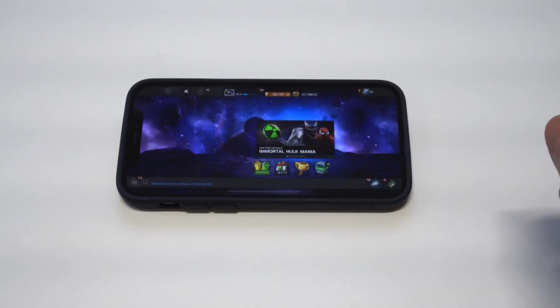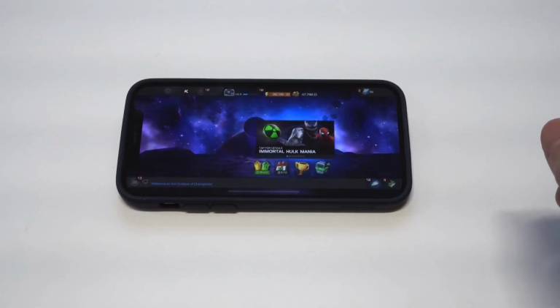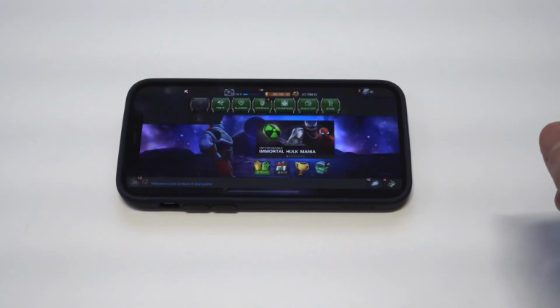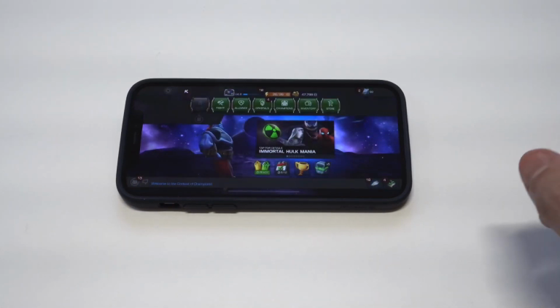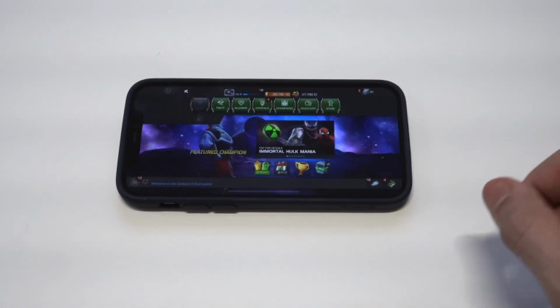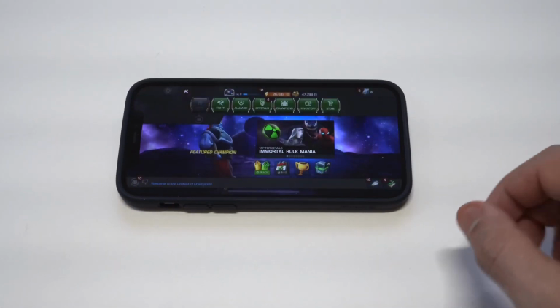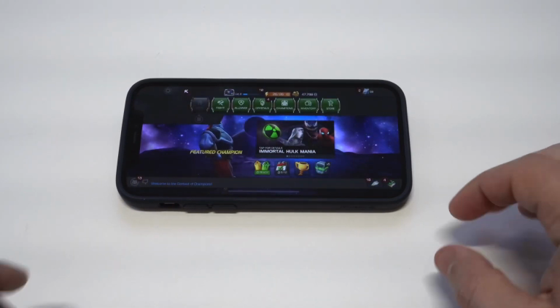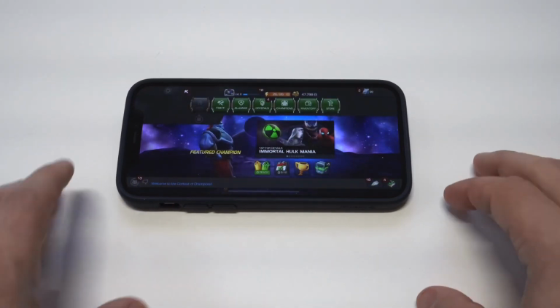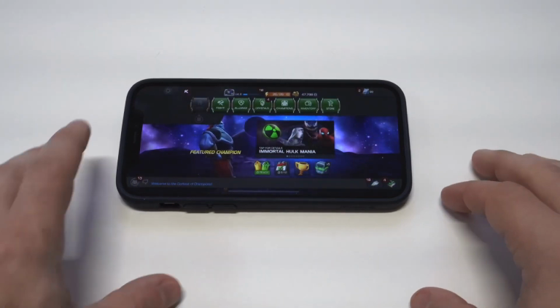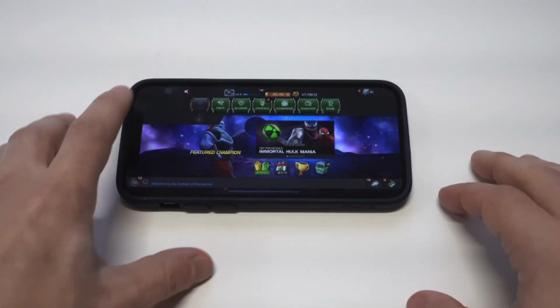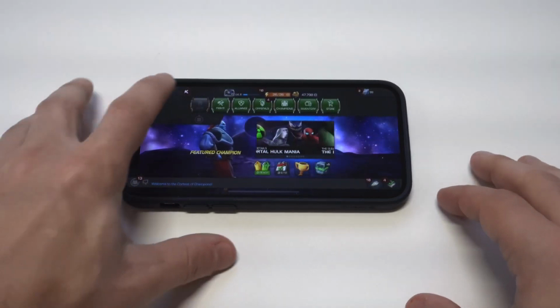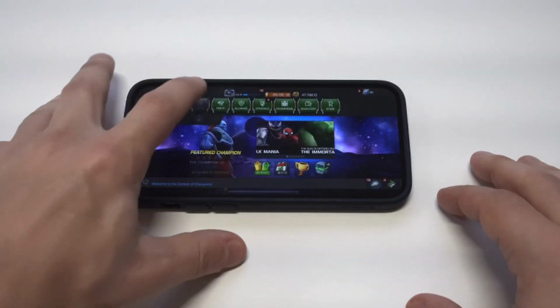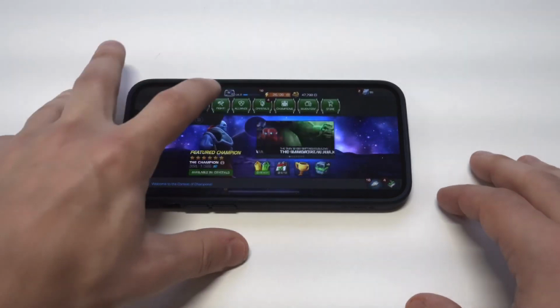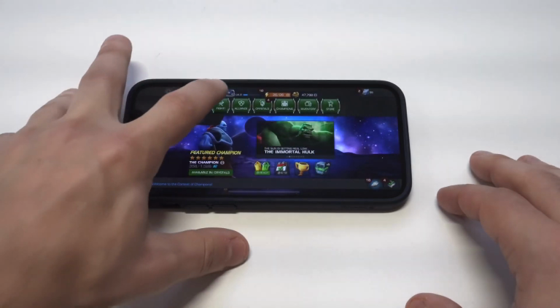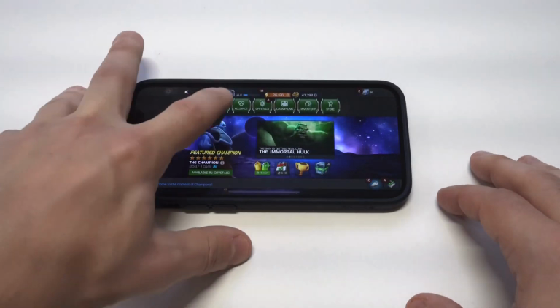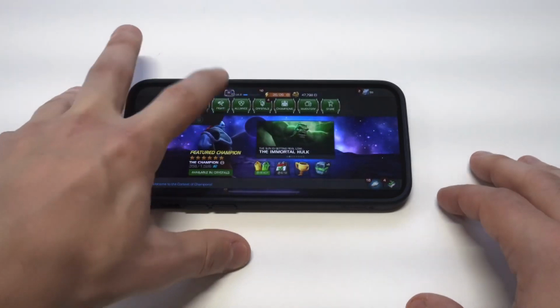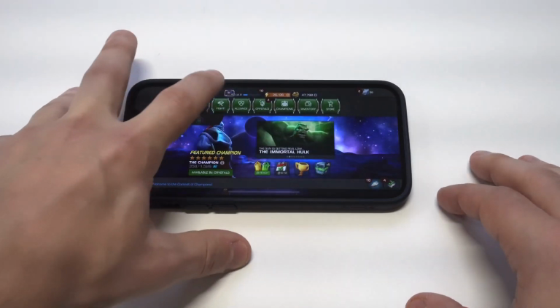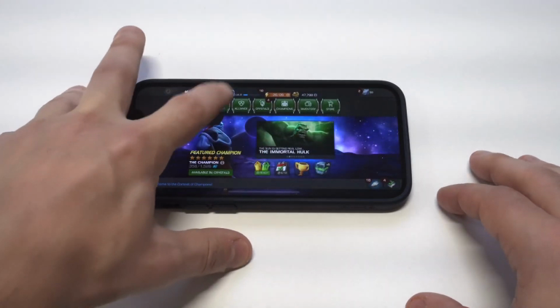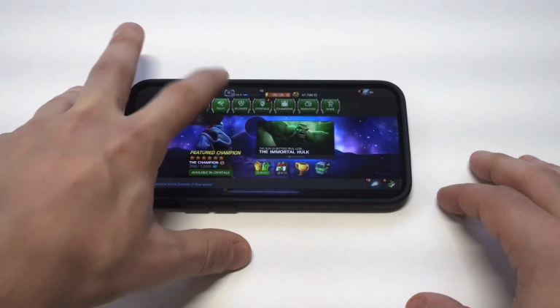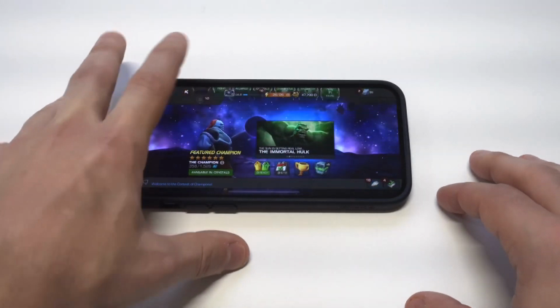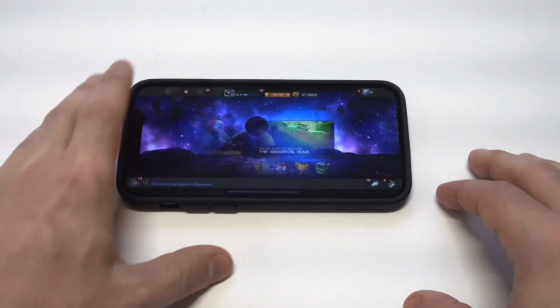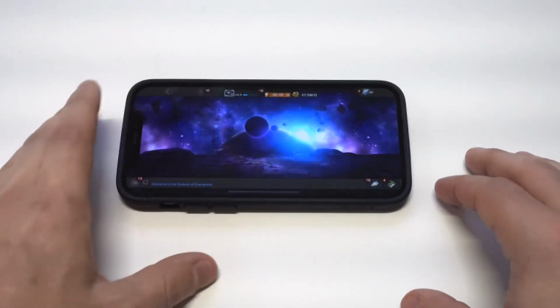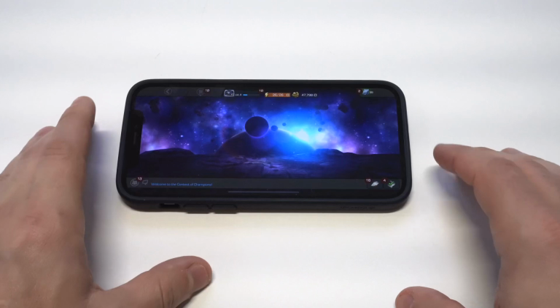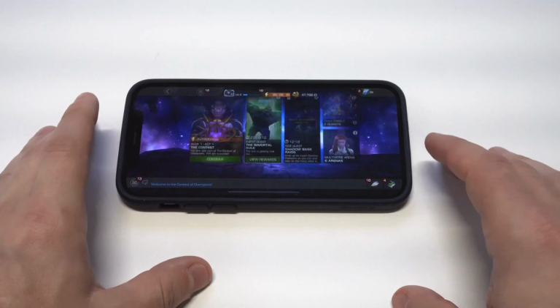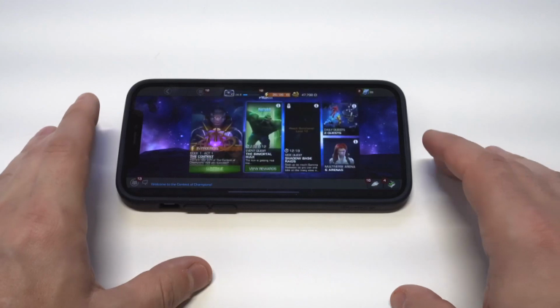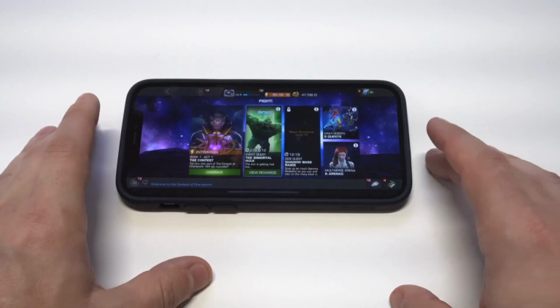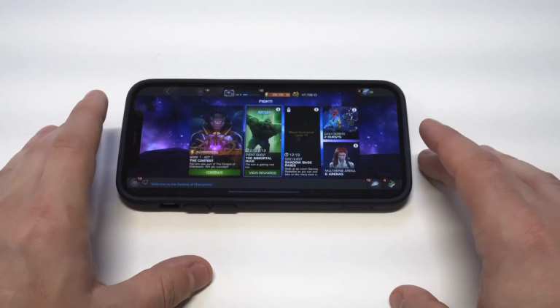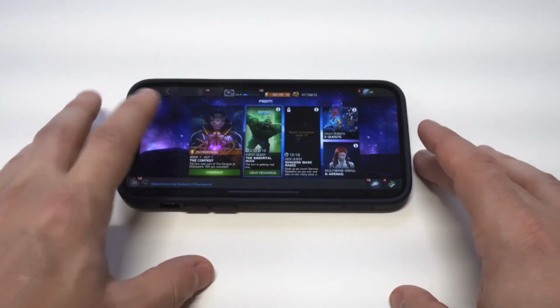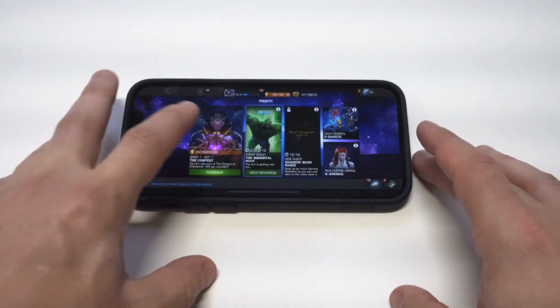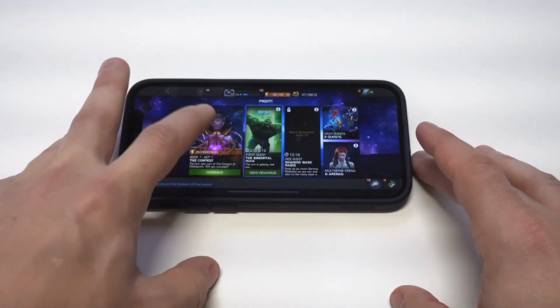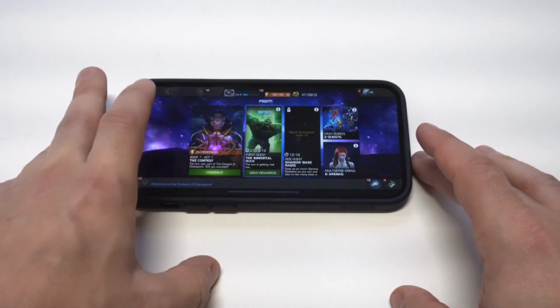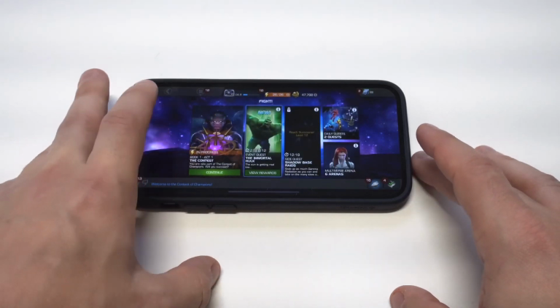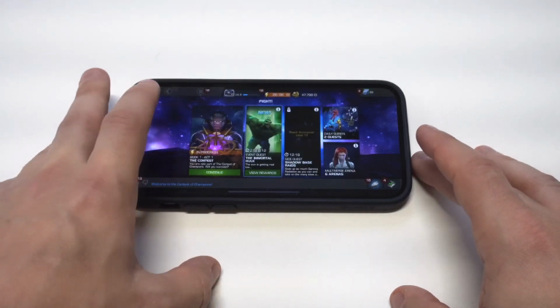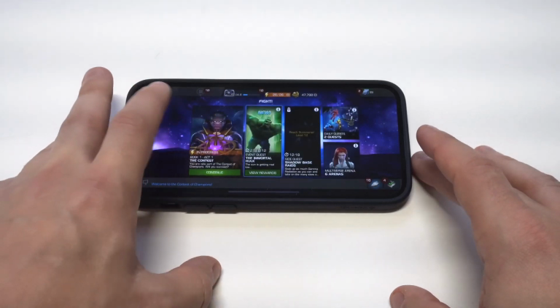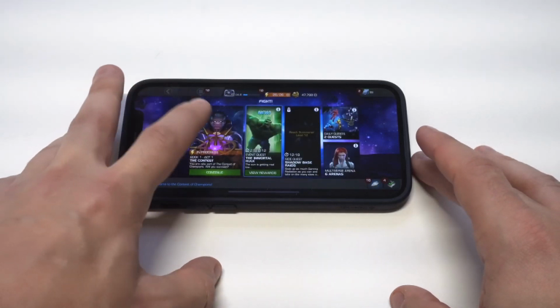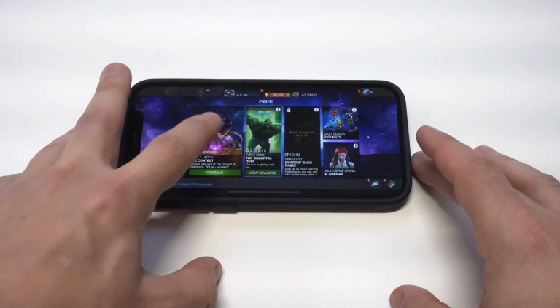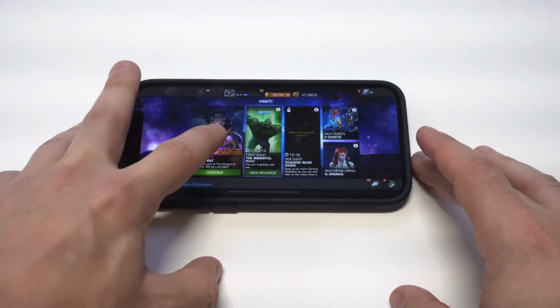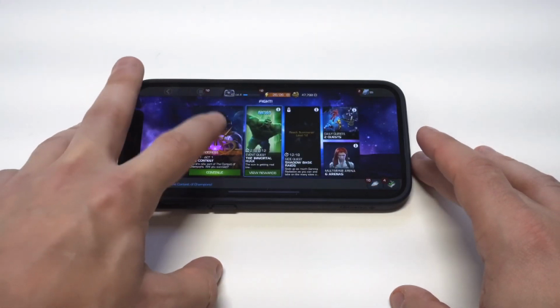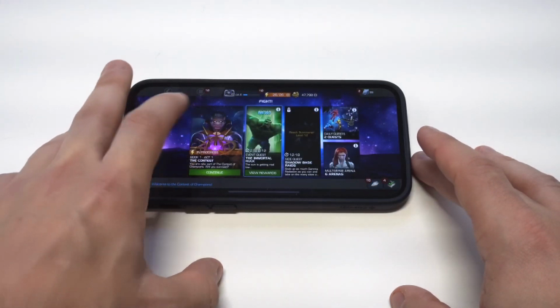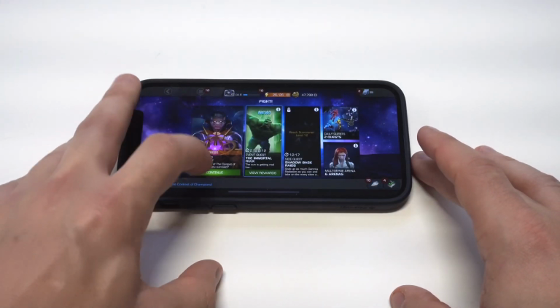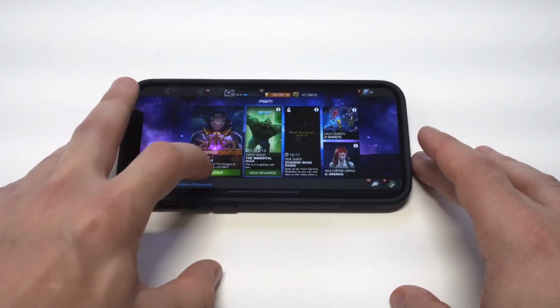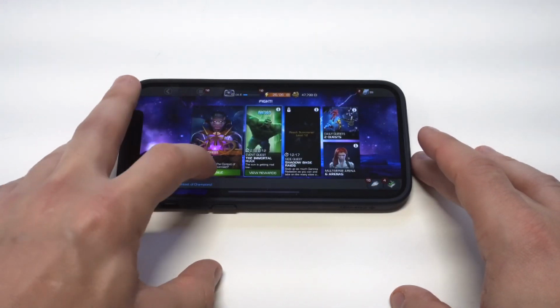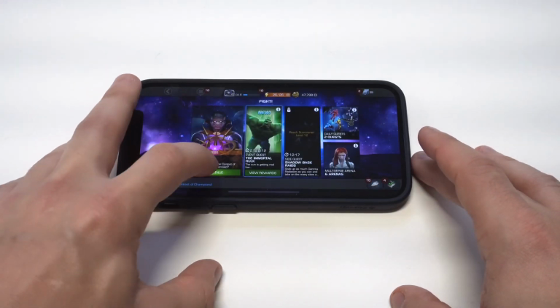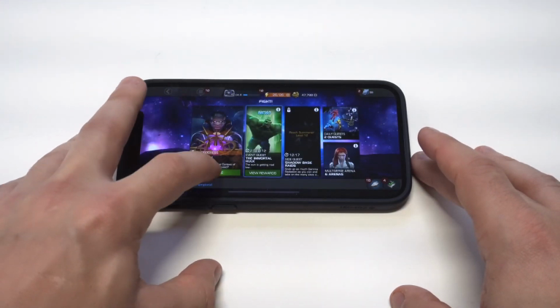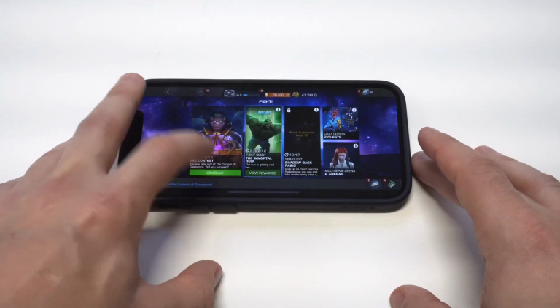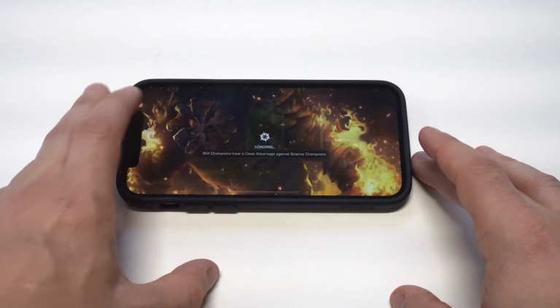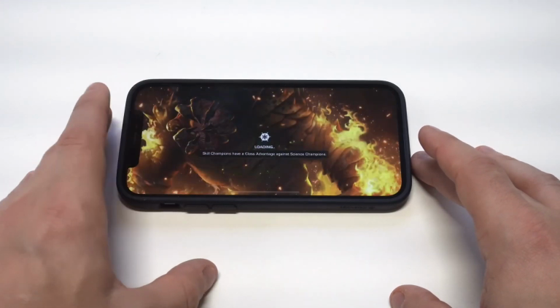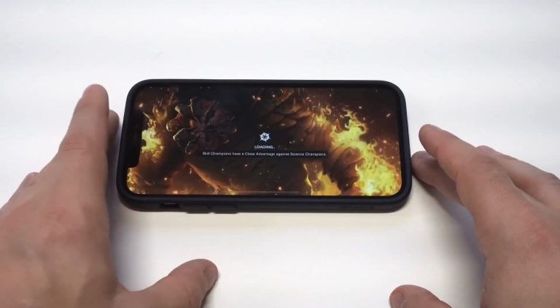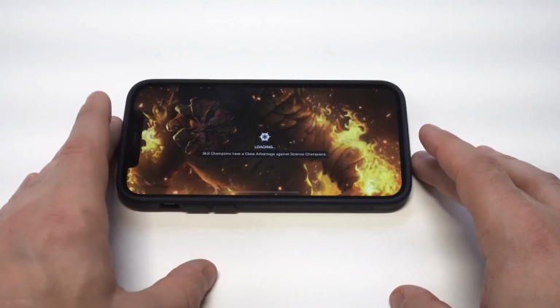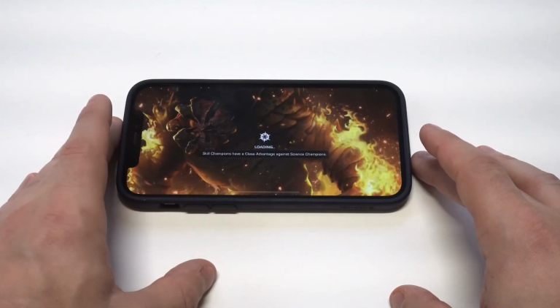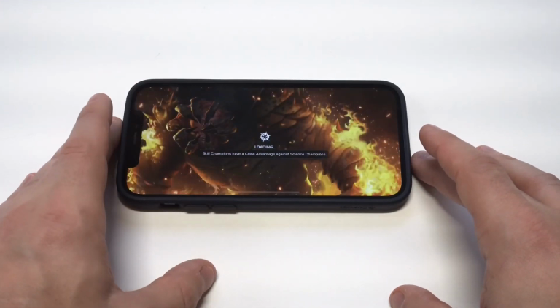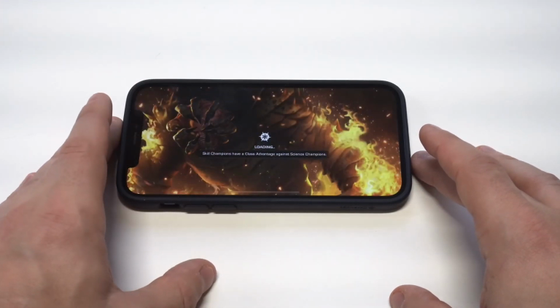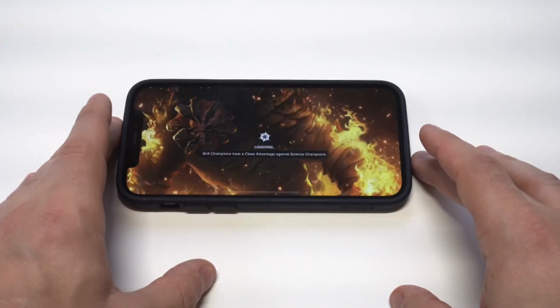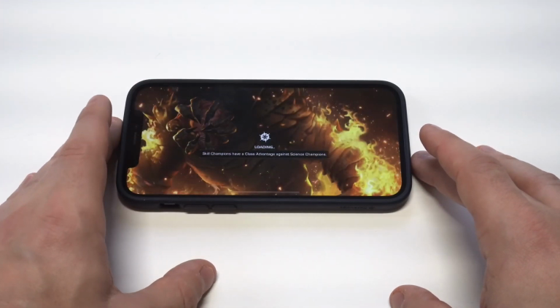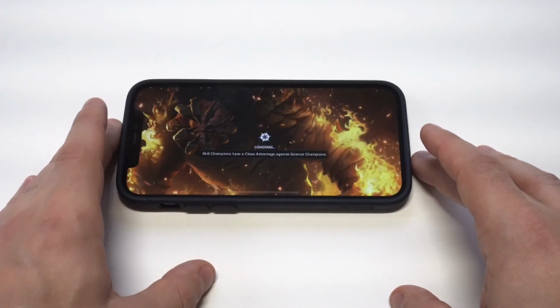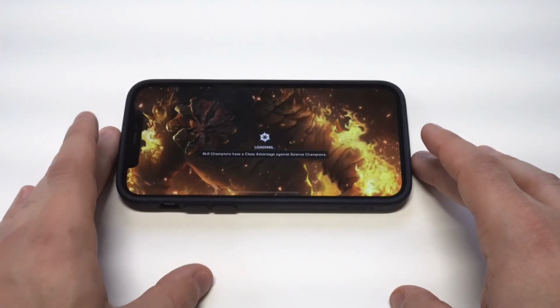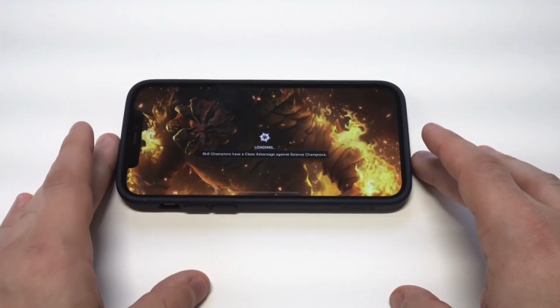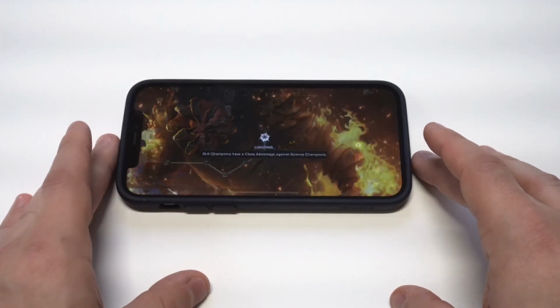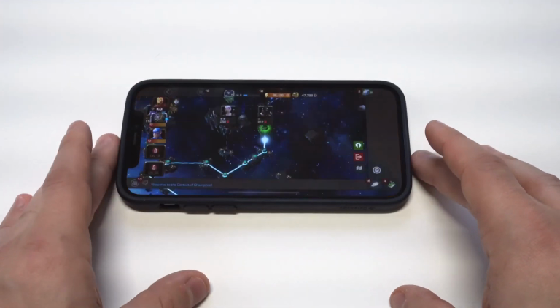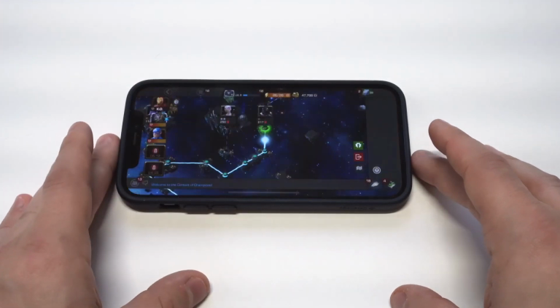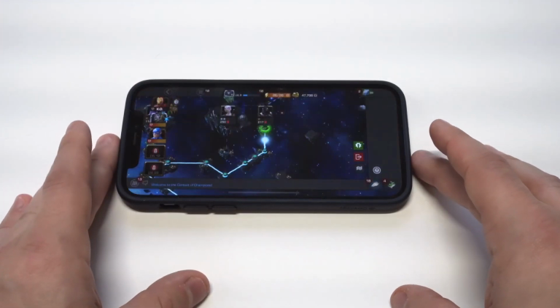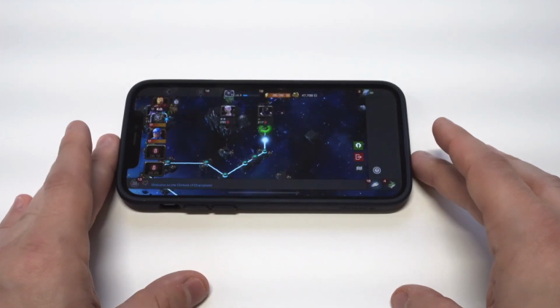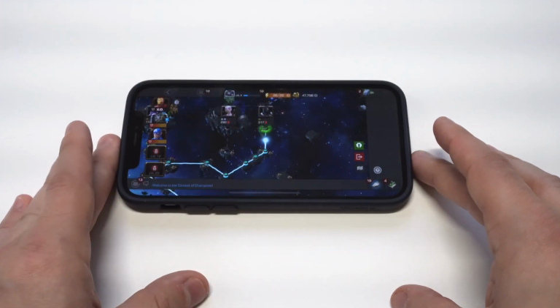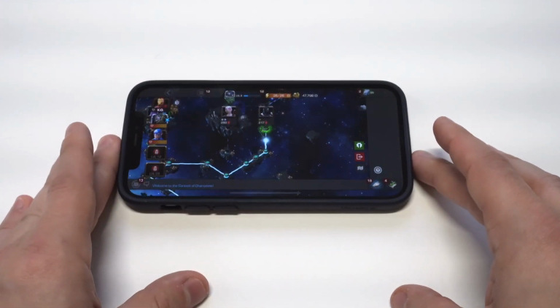The phone is just obviously great for gaming, and I do feel like the display on this phone is a lot better than last year's iPhone 11, having compared them.